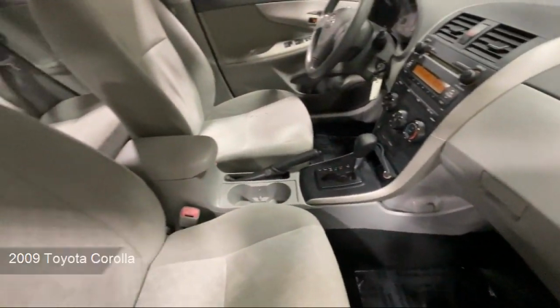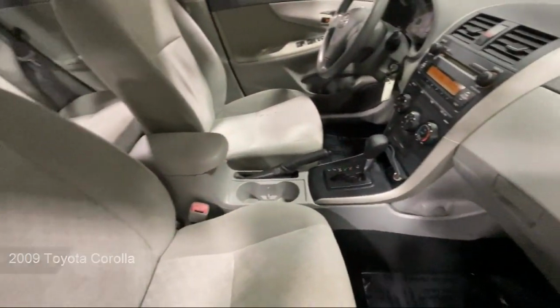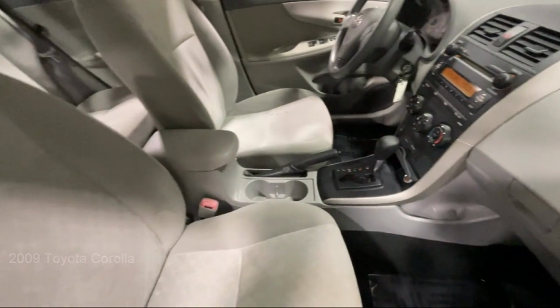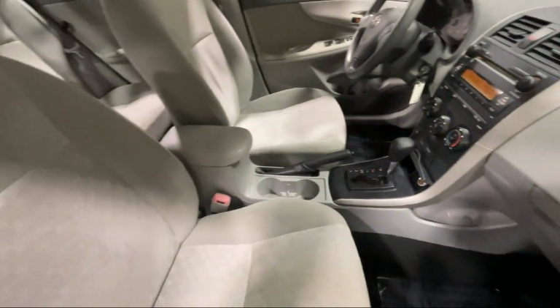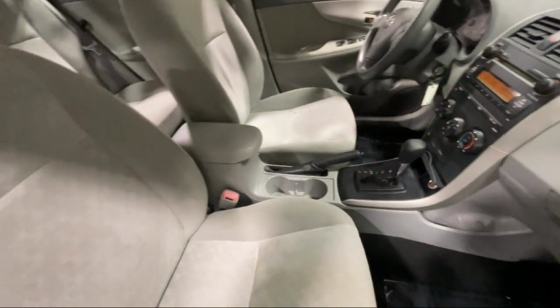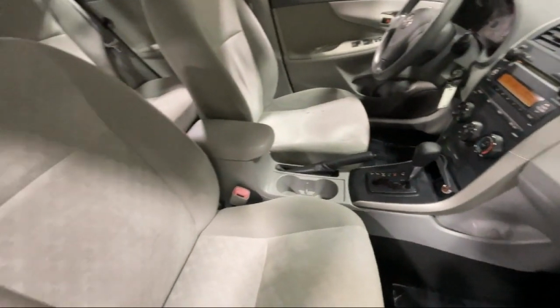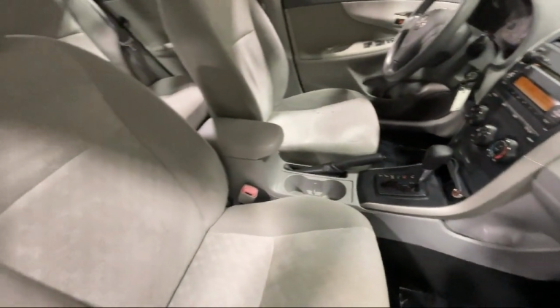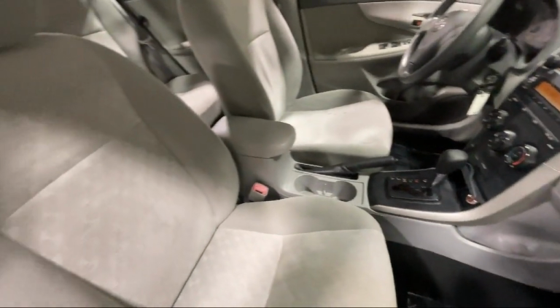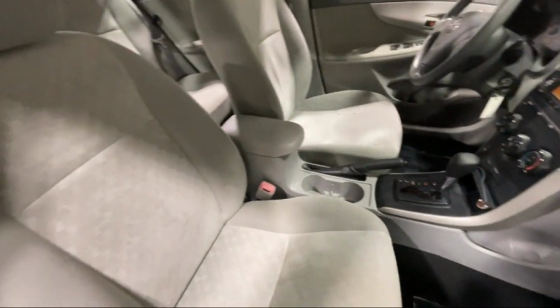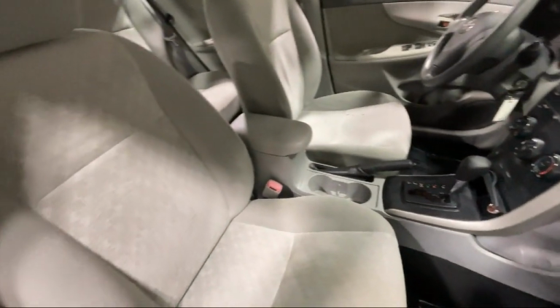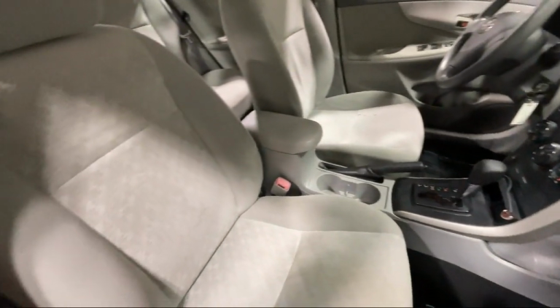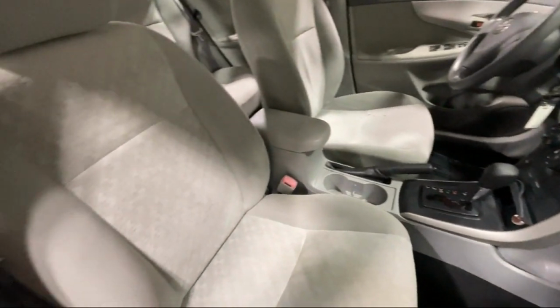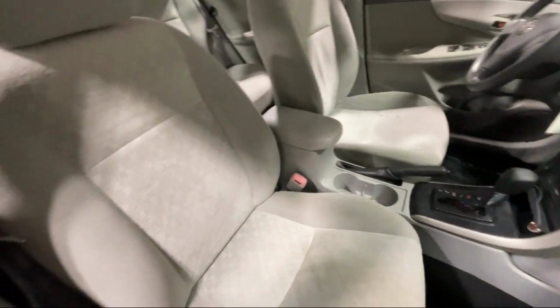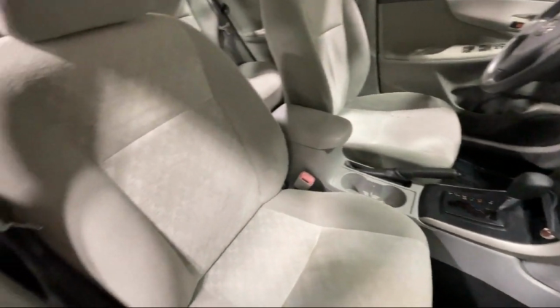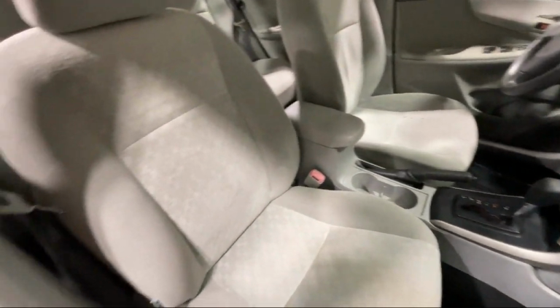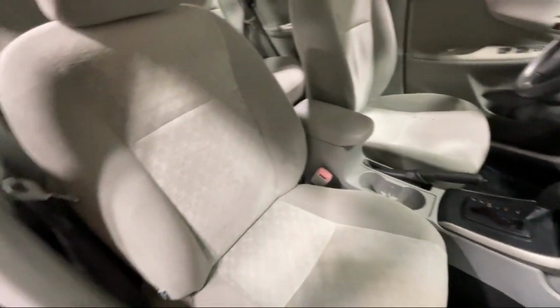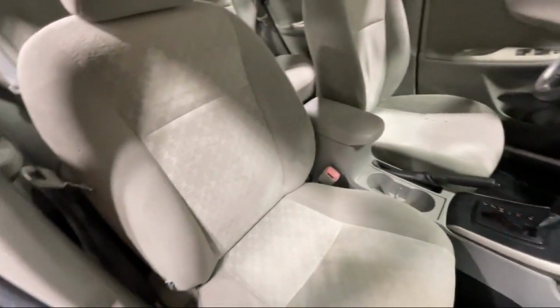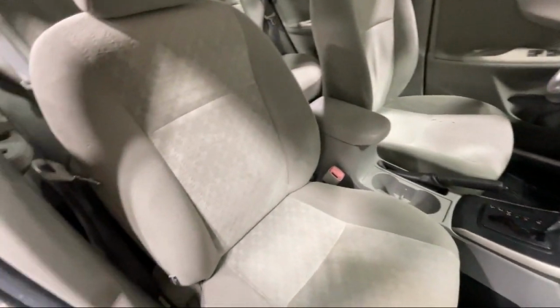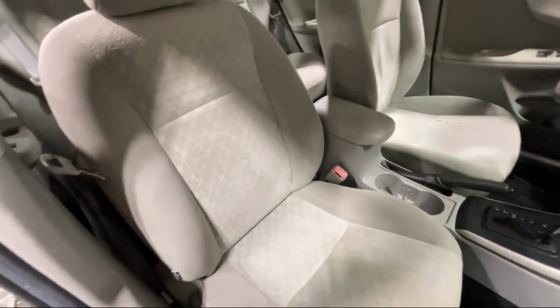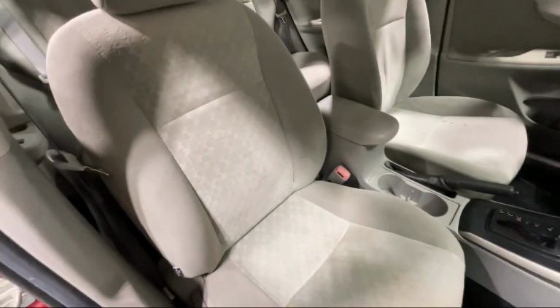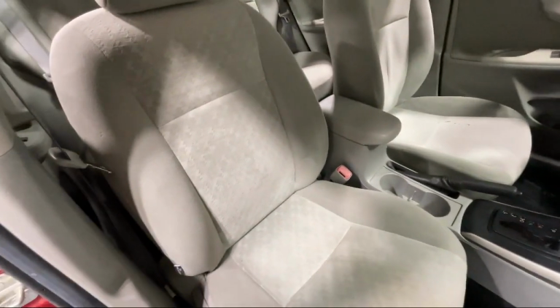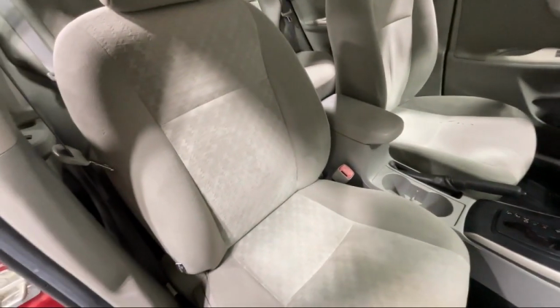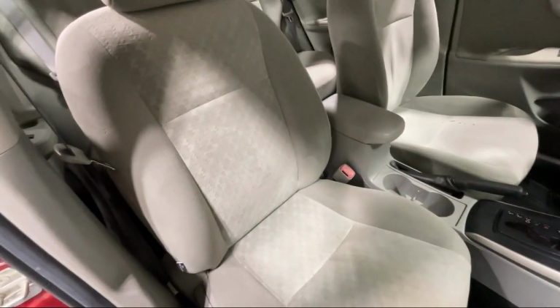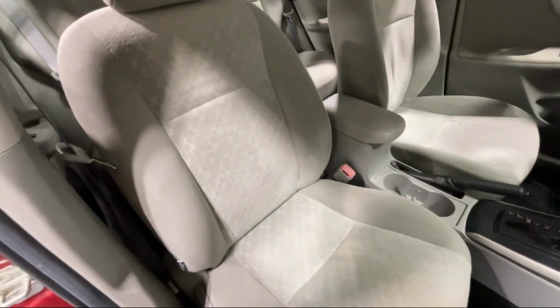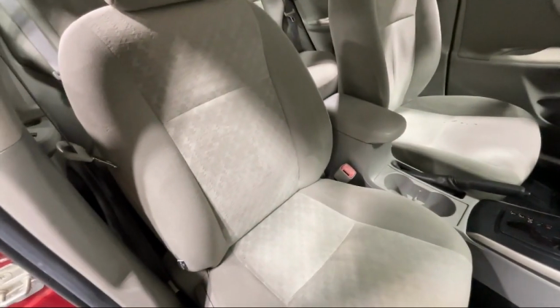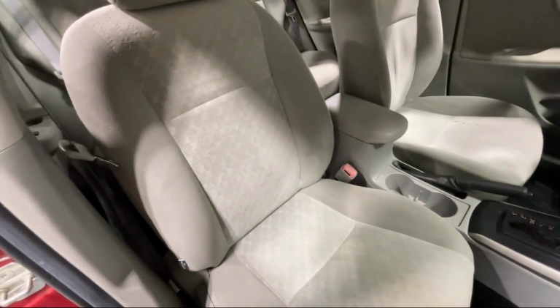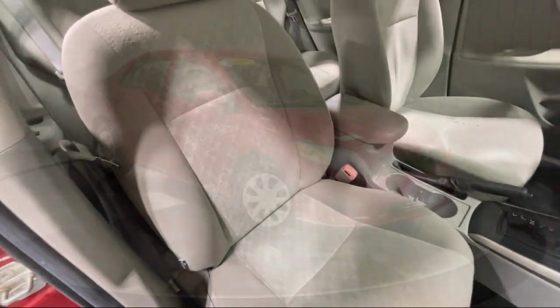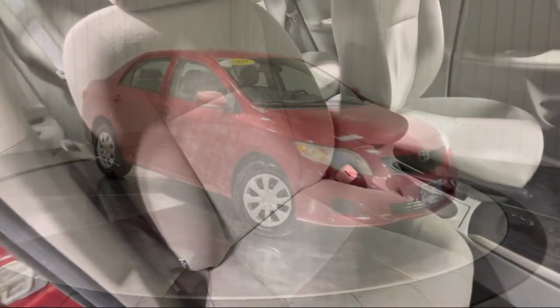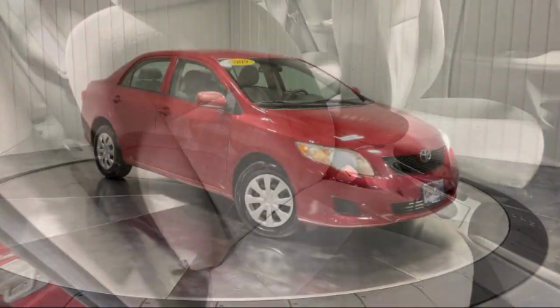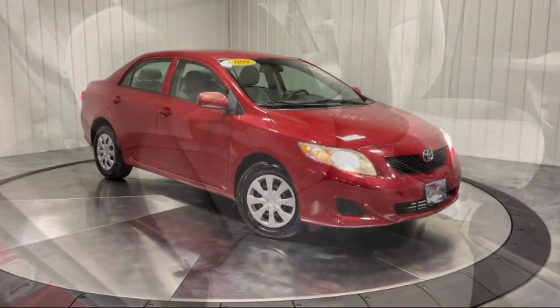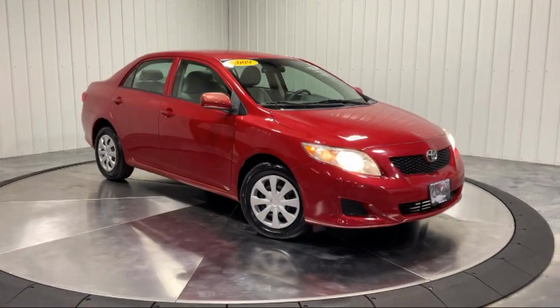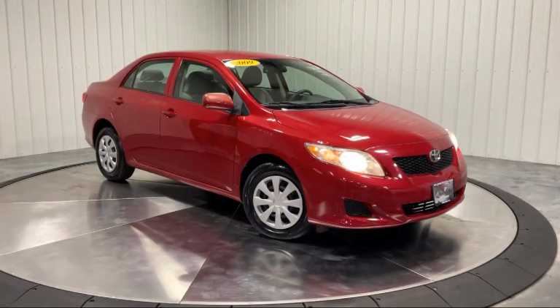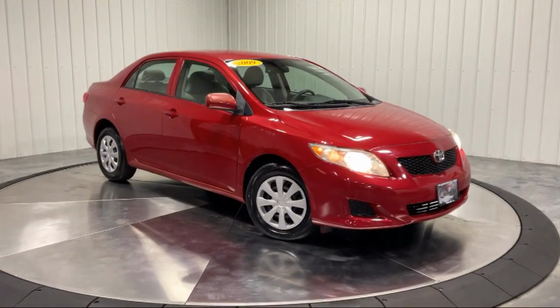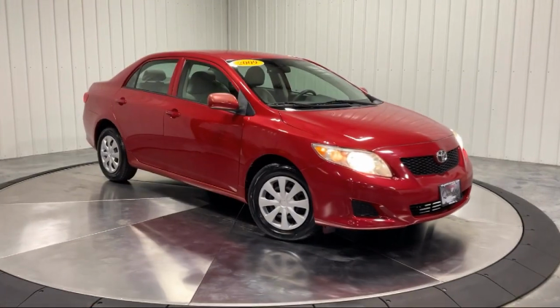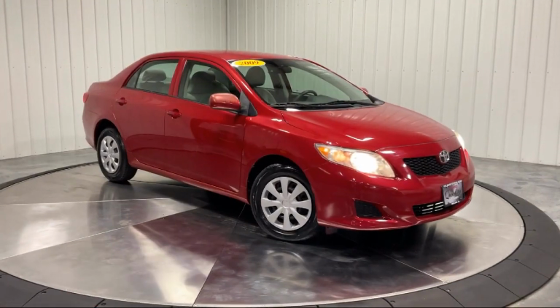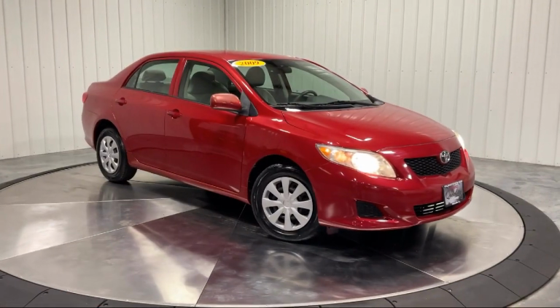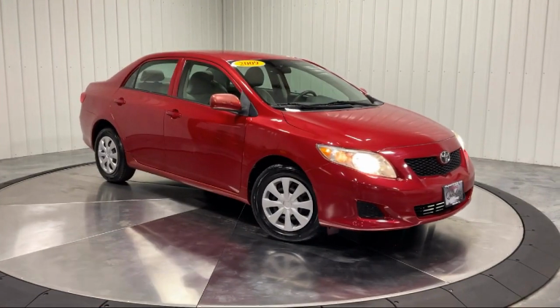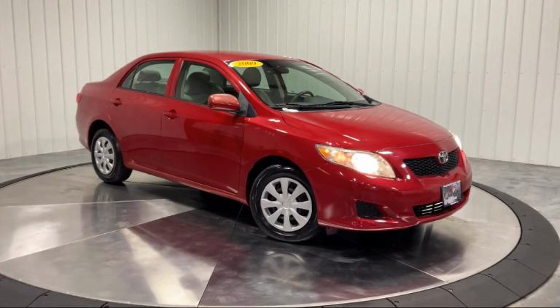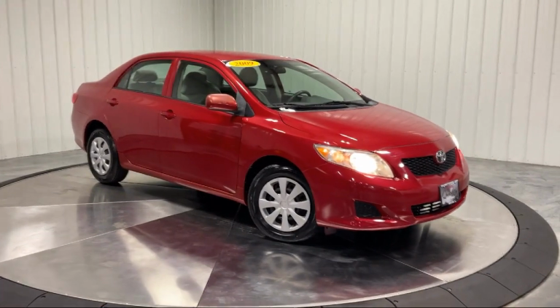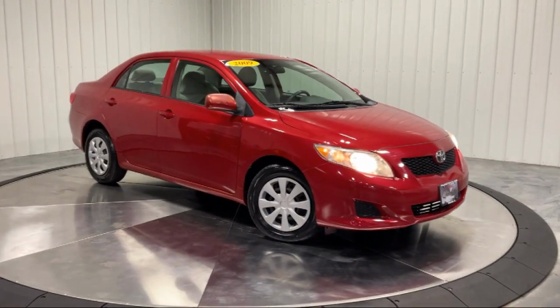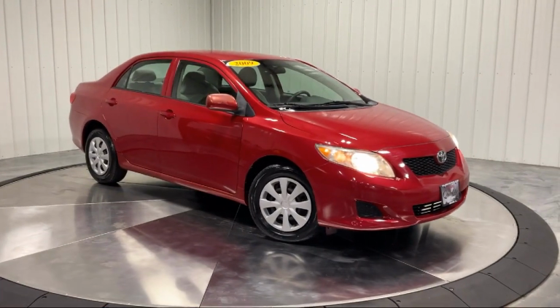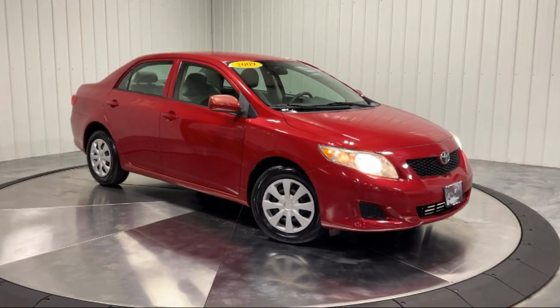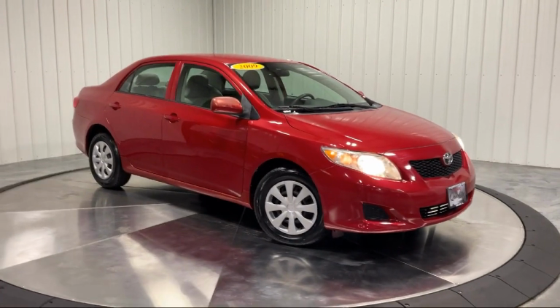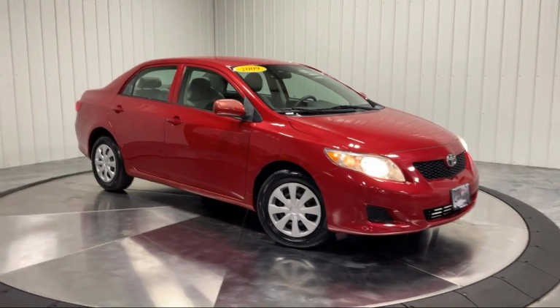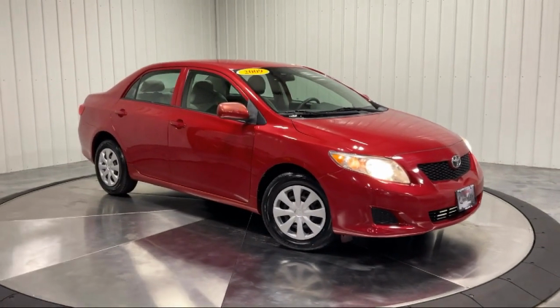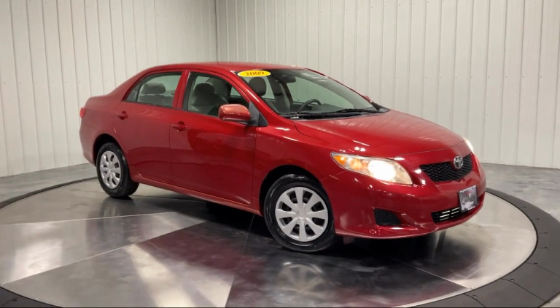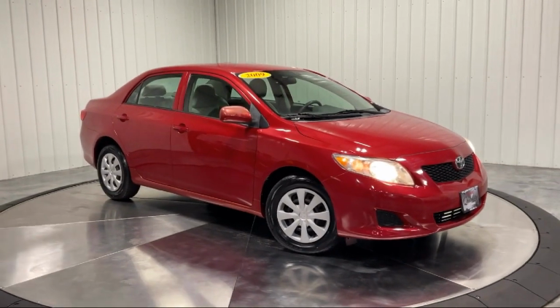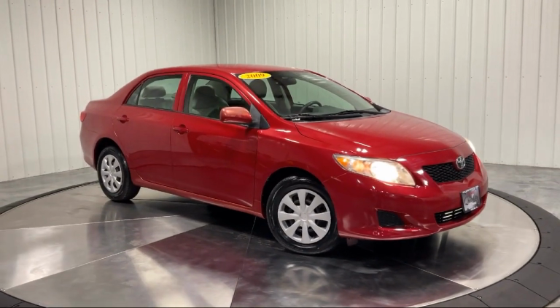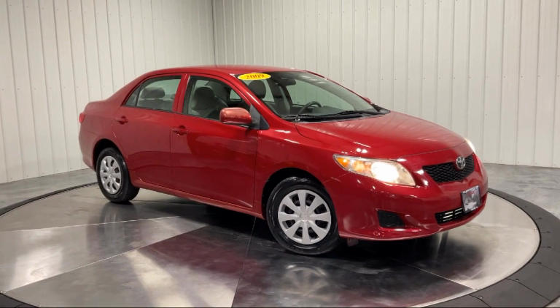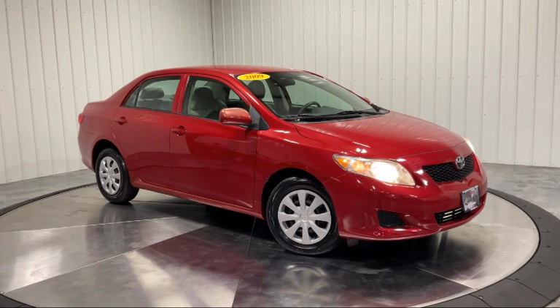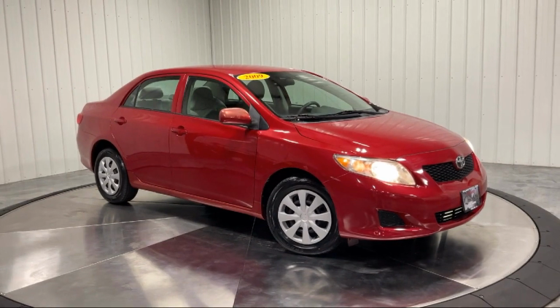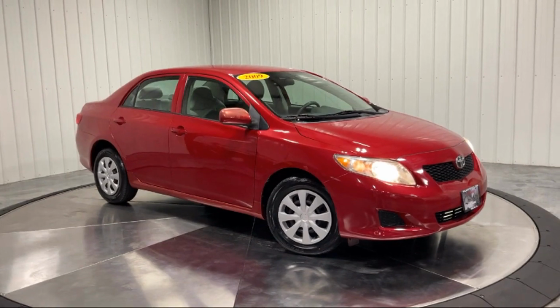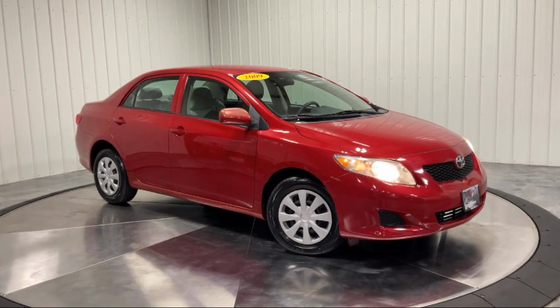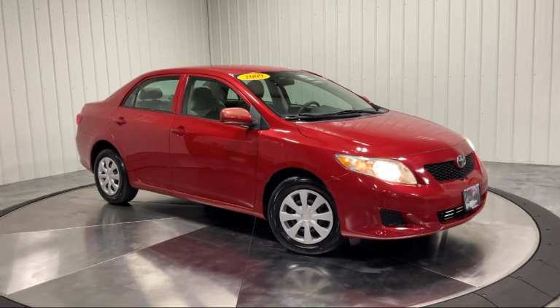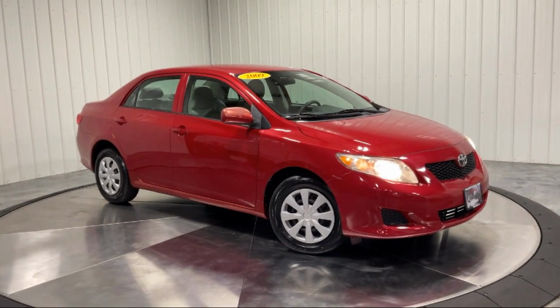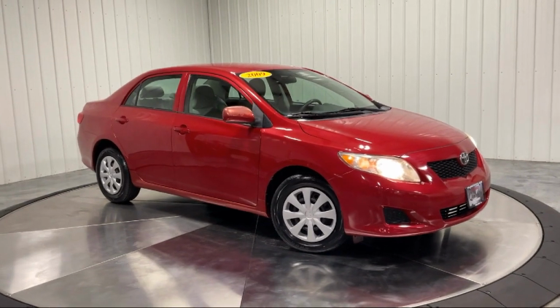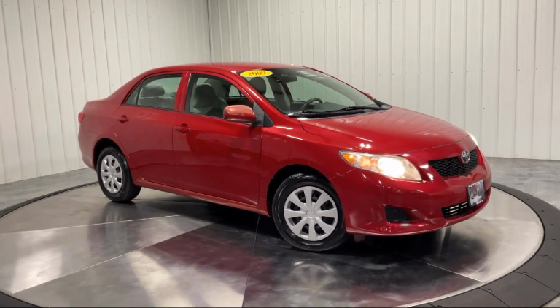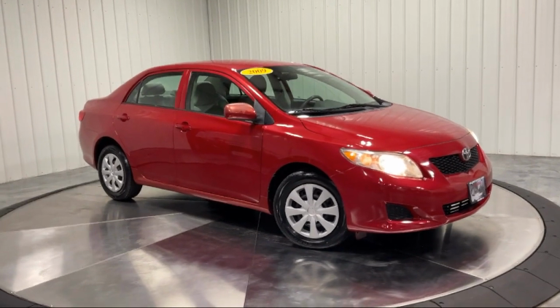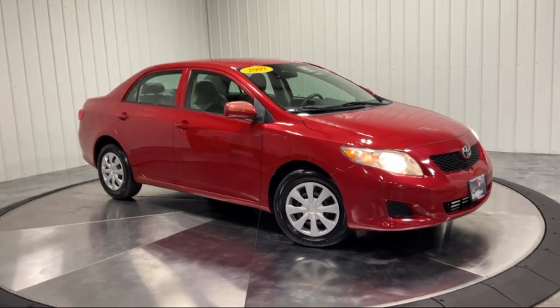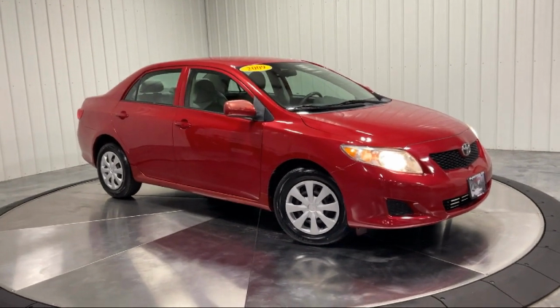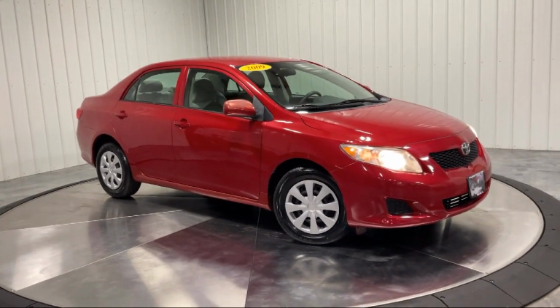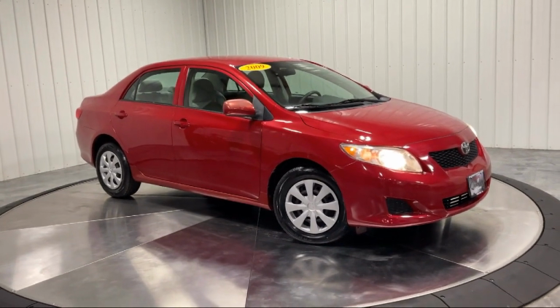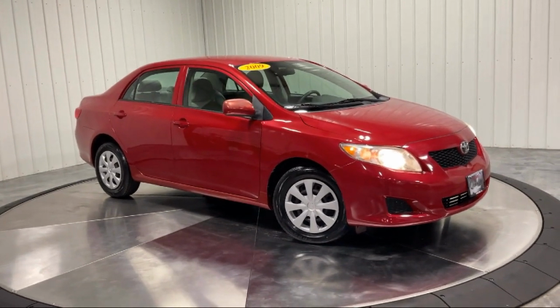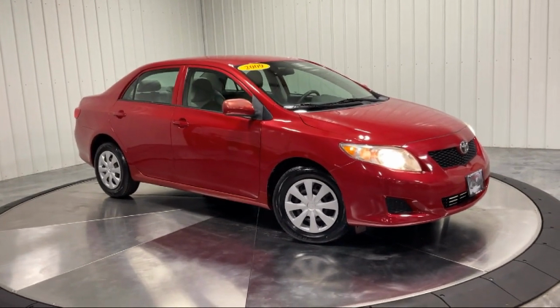Adjustable steering wheel, side airbags, CD player, power outside mirrors, and much more.